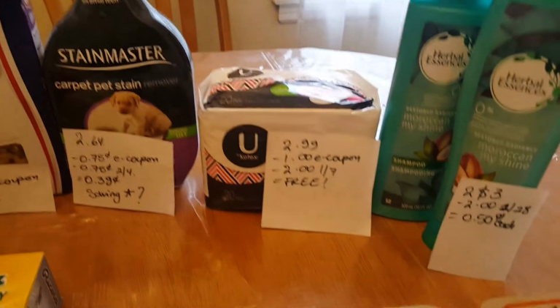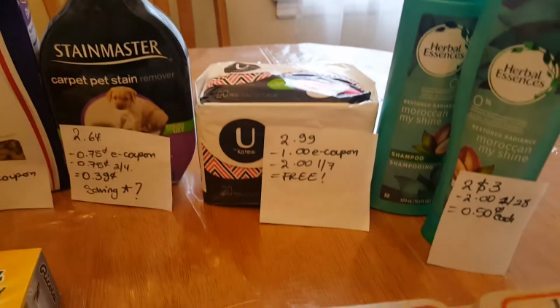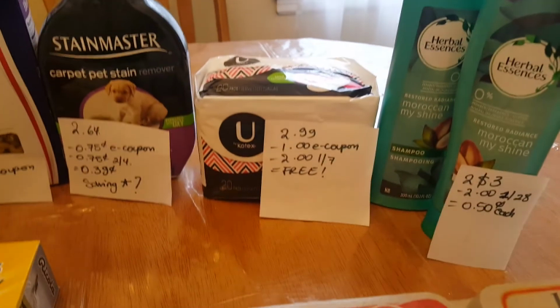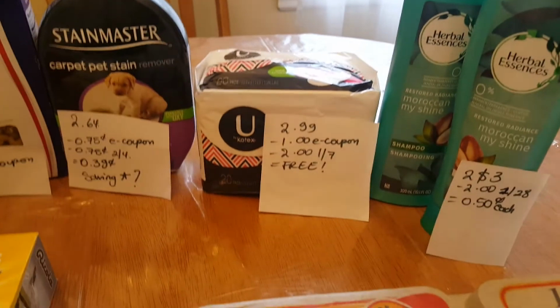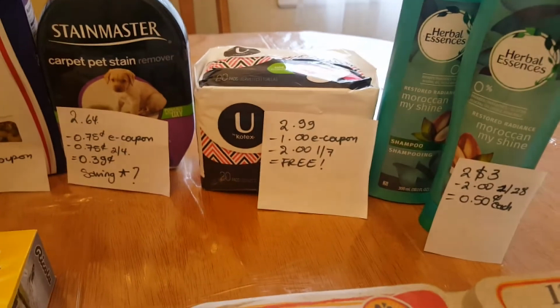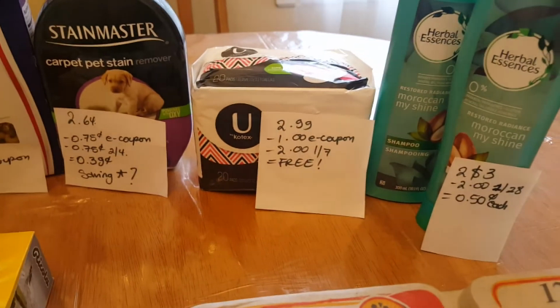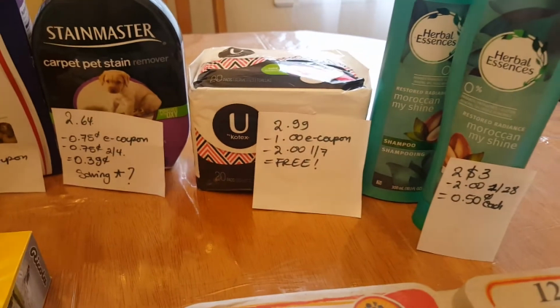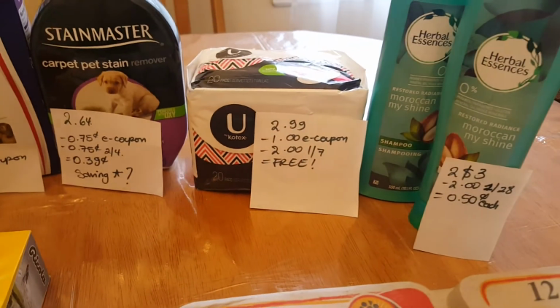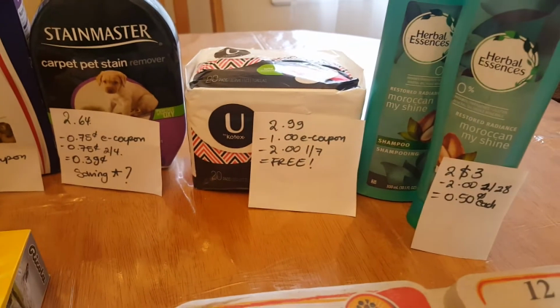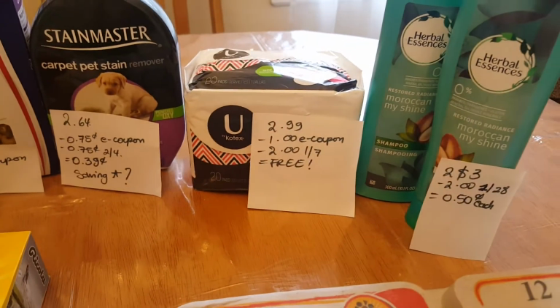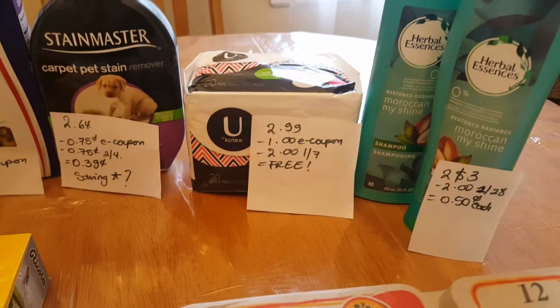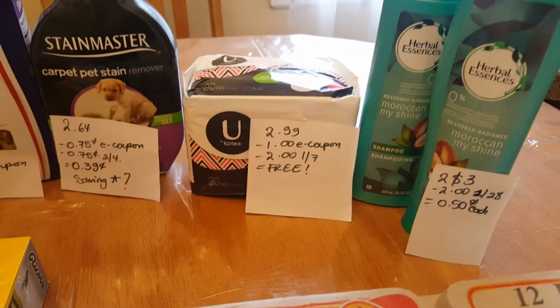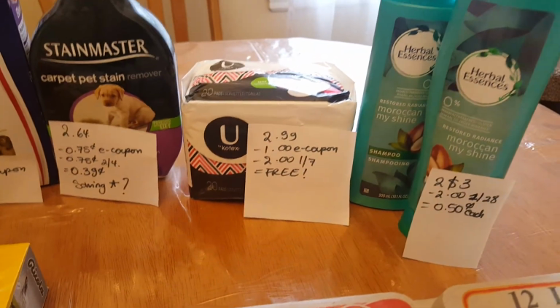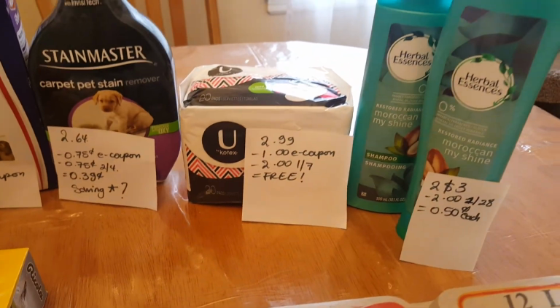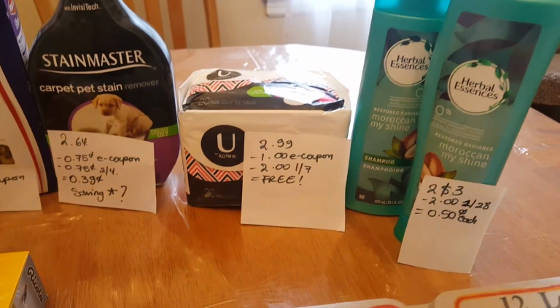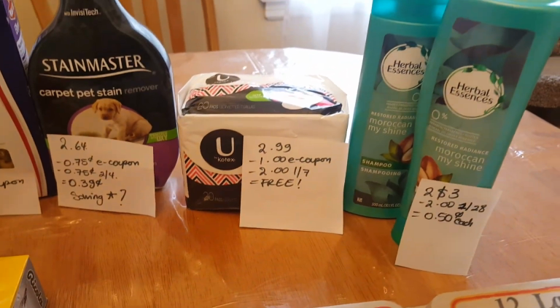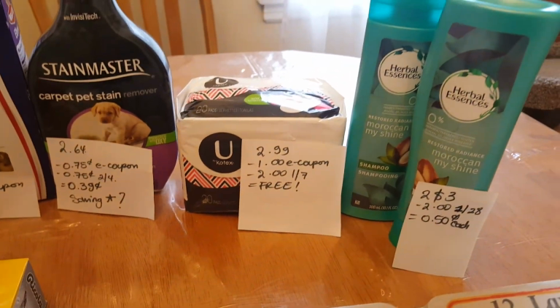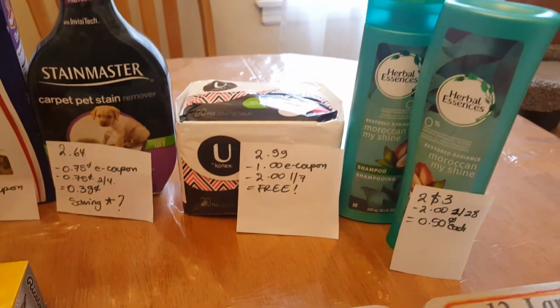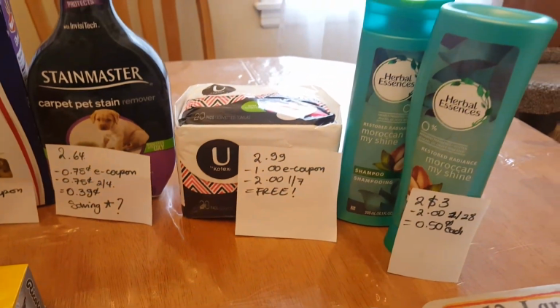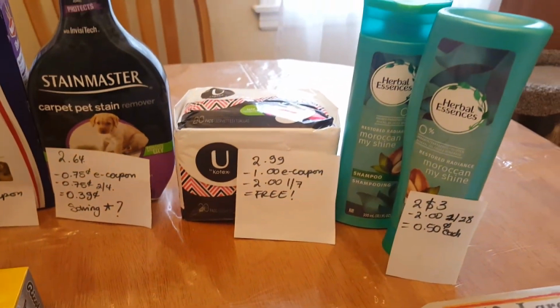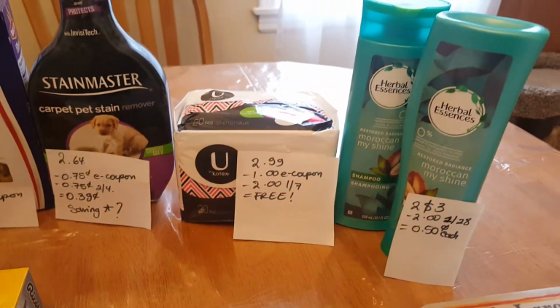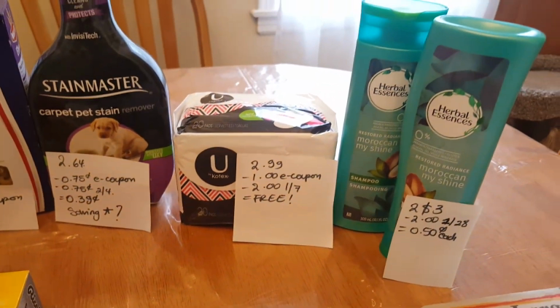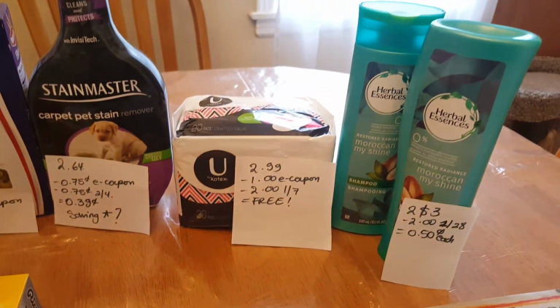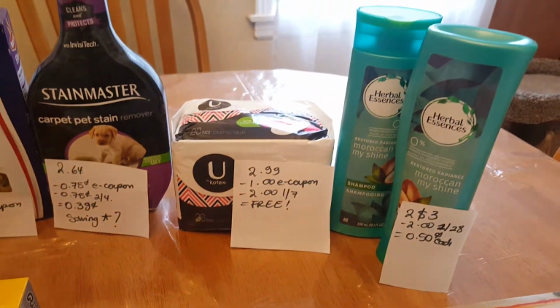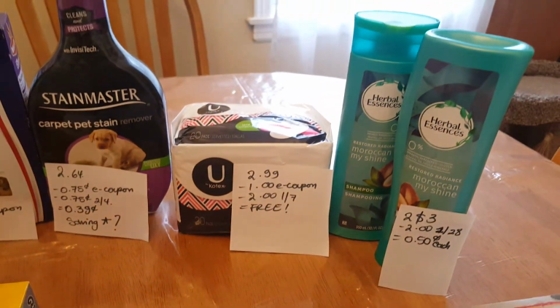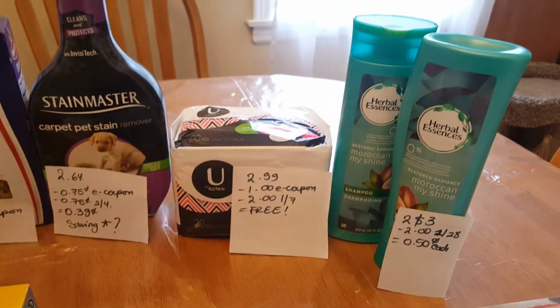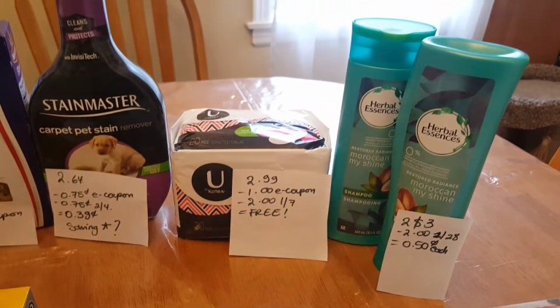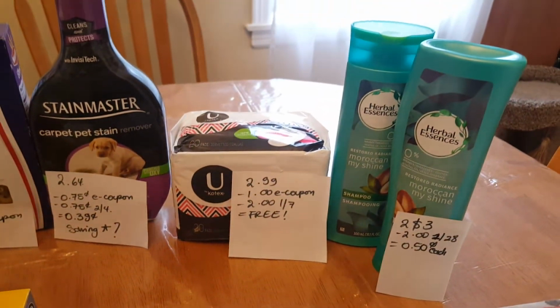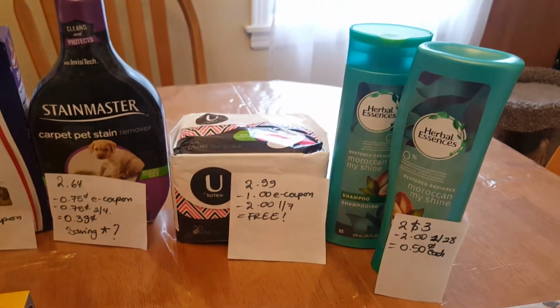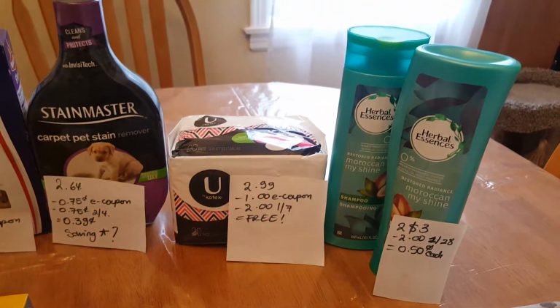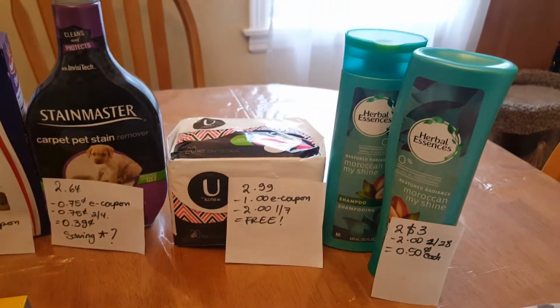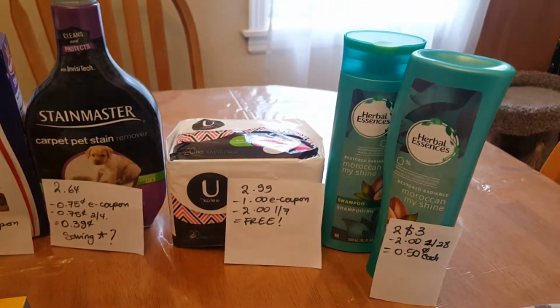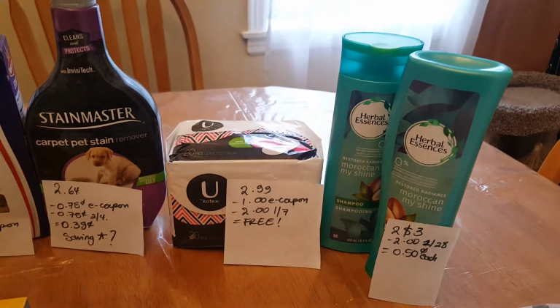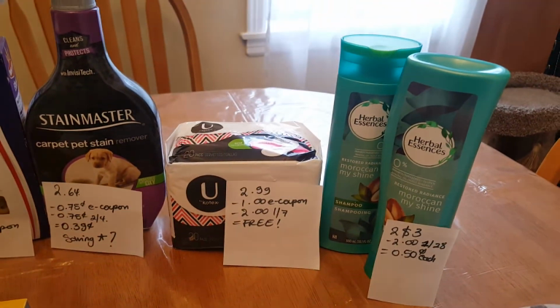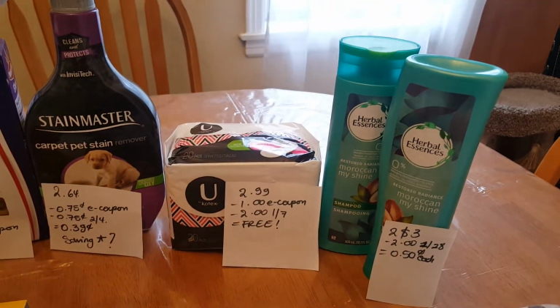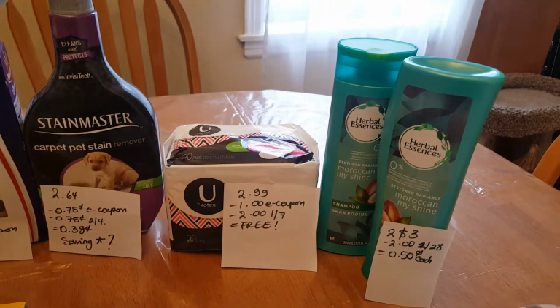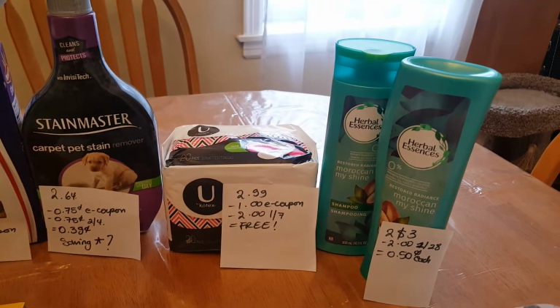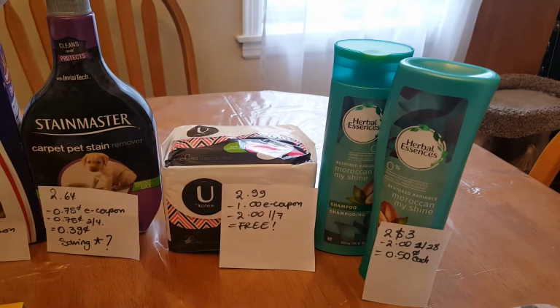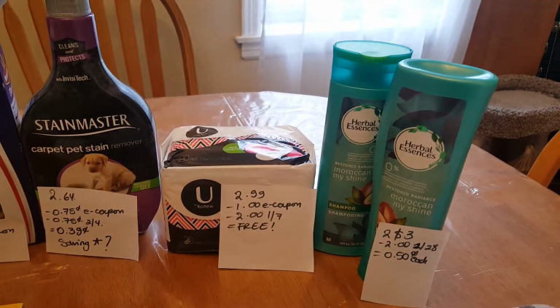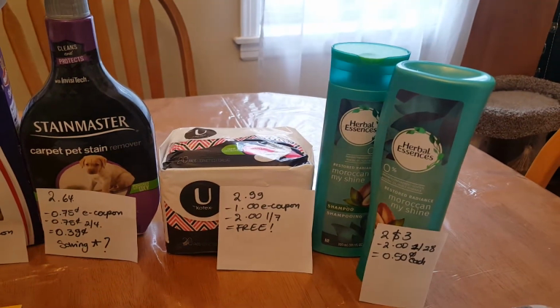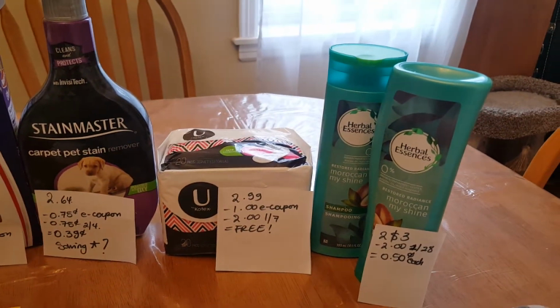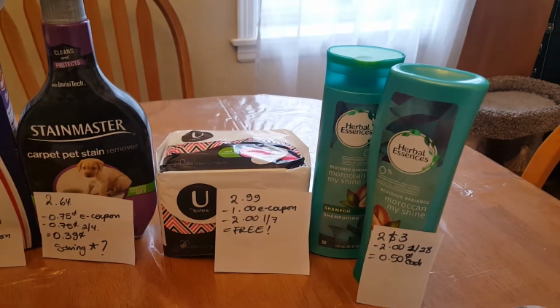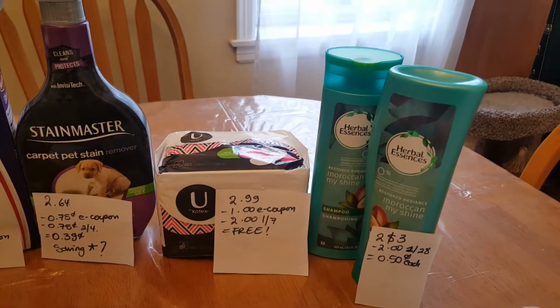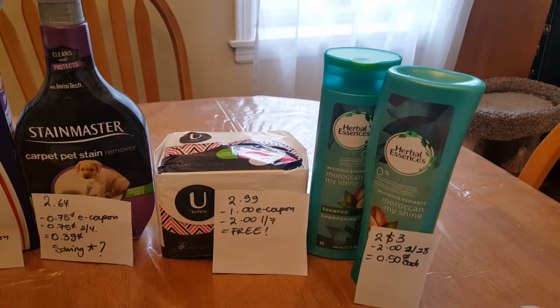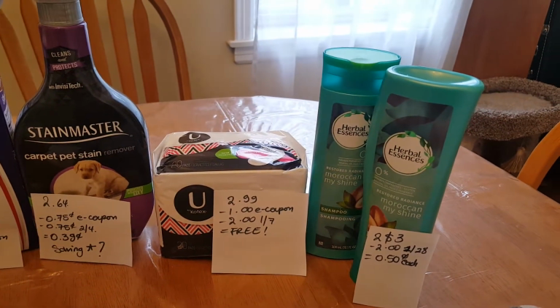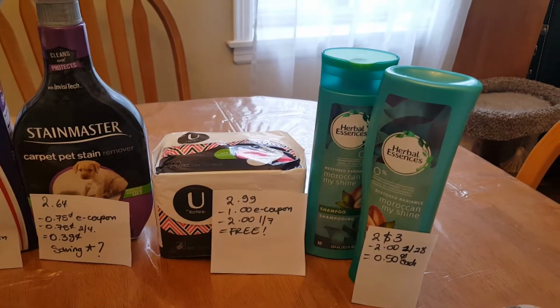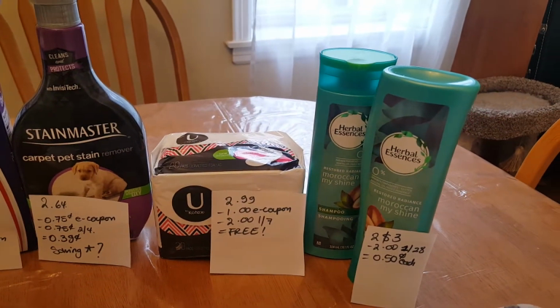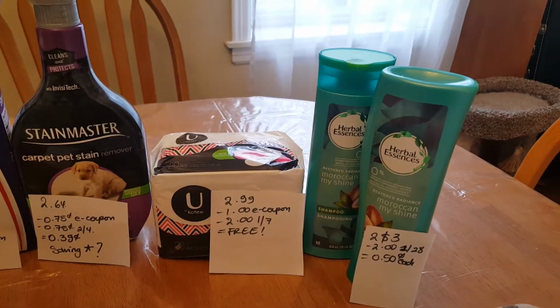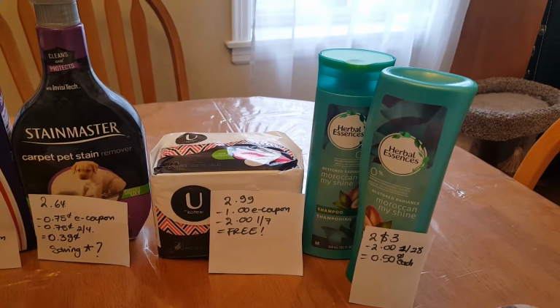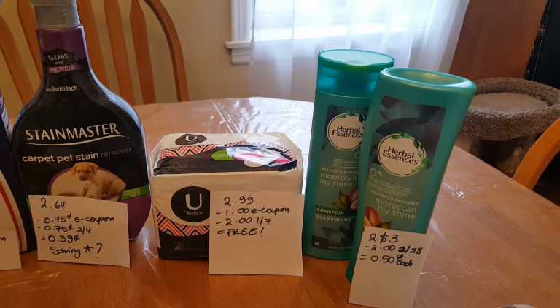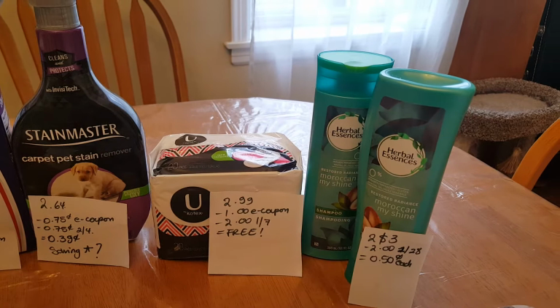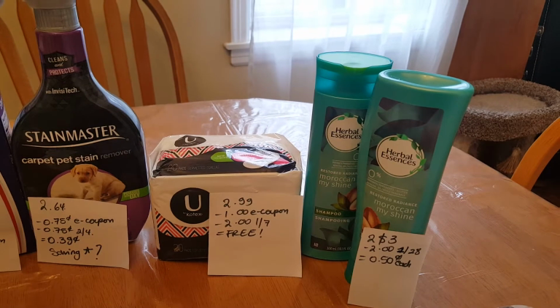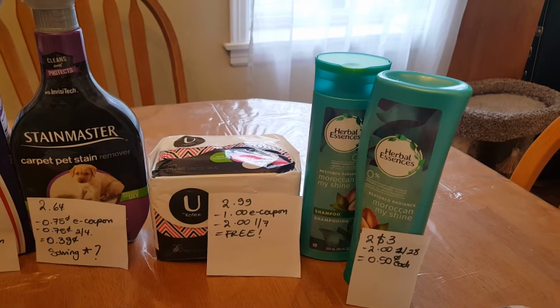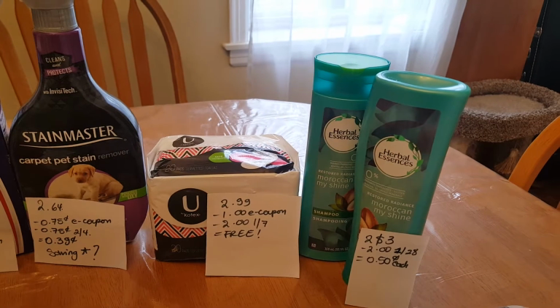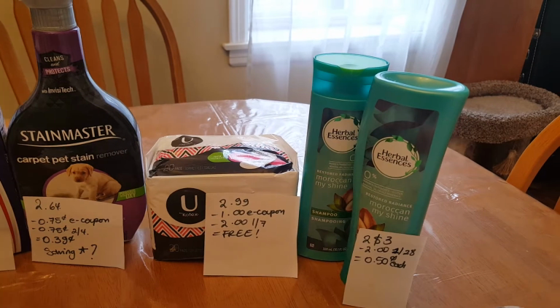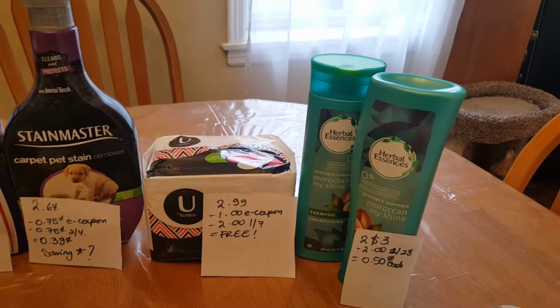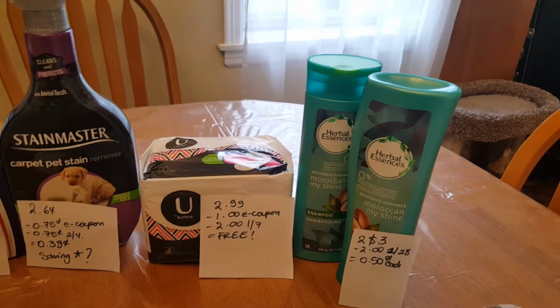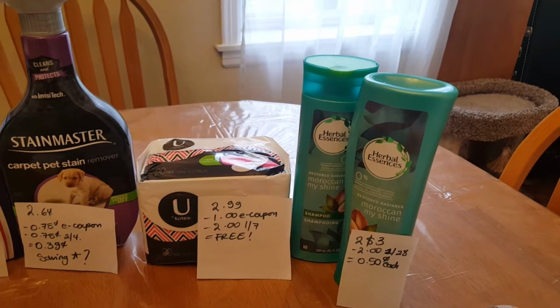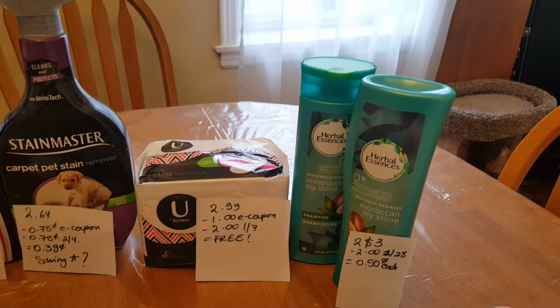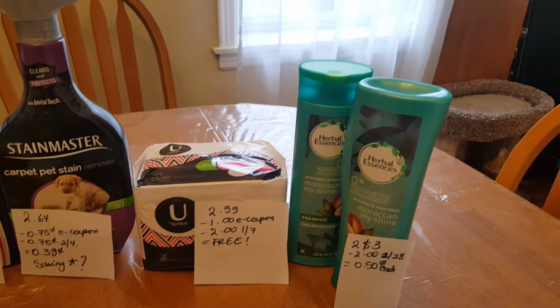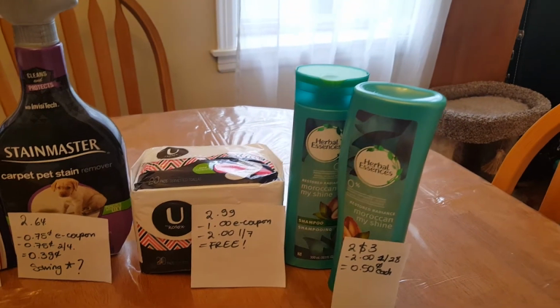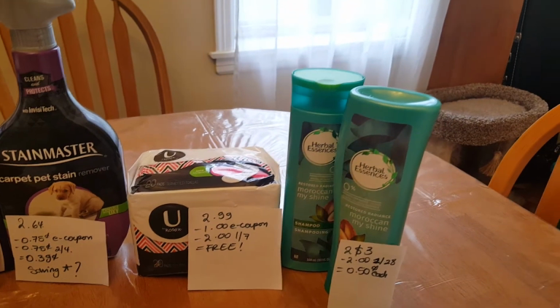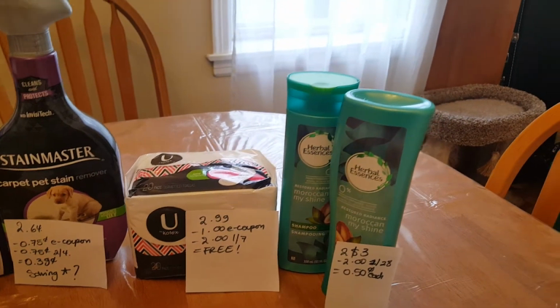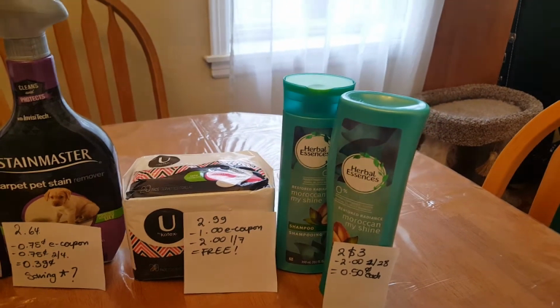The Kotex liners are $2.99. We have a dollar e-coupon and a $2 coupon on the January 7th insert, making it free.